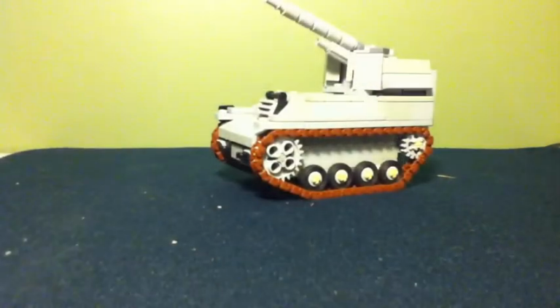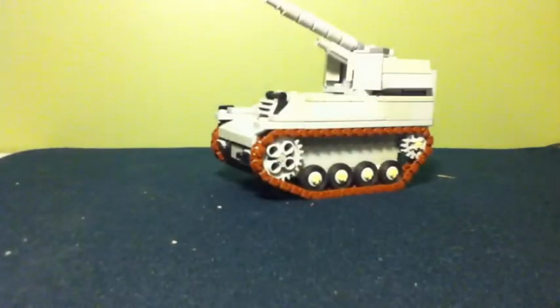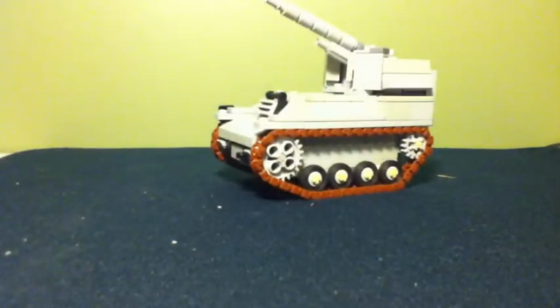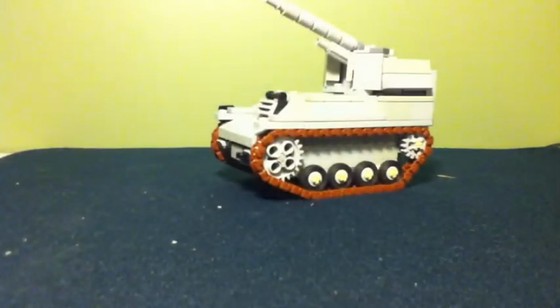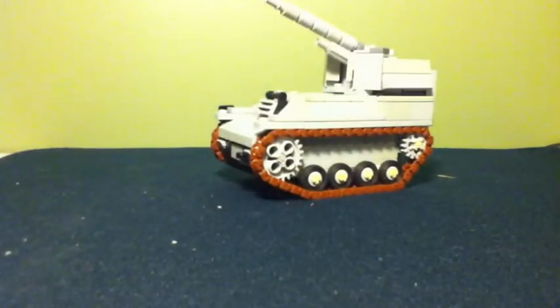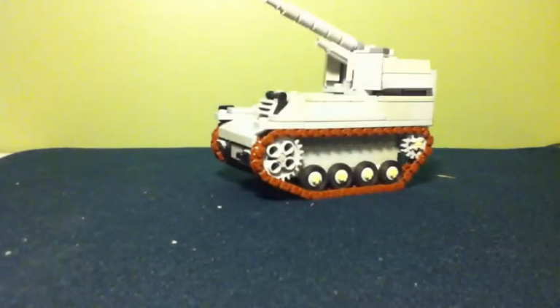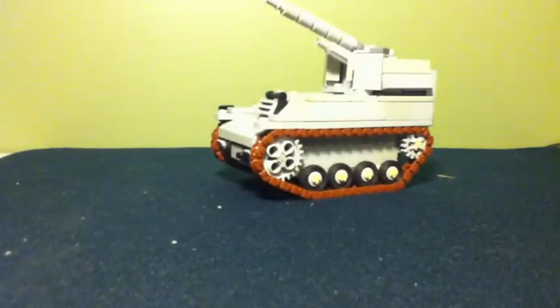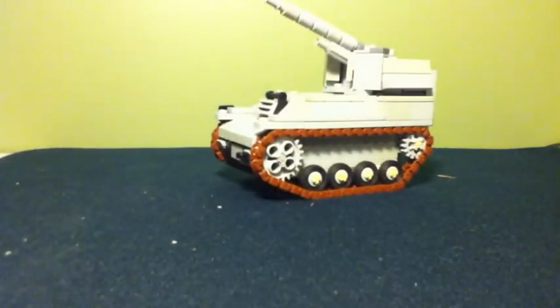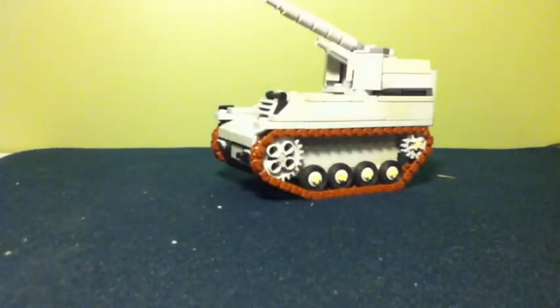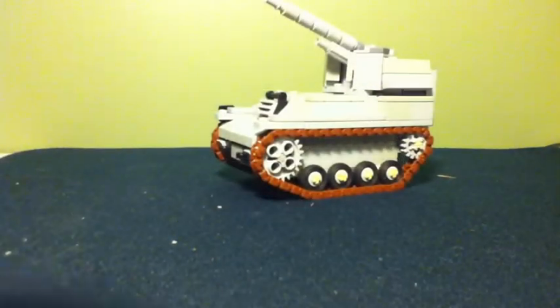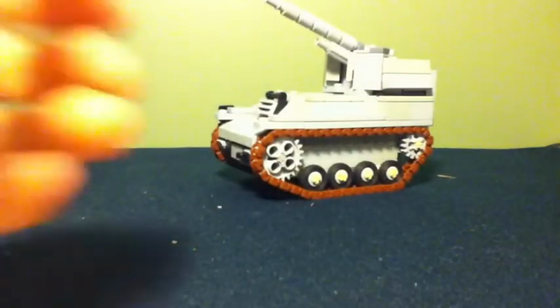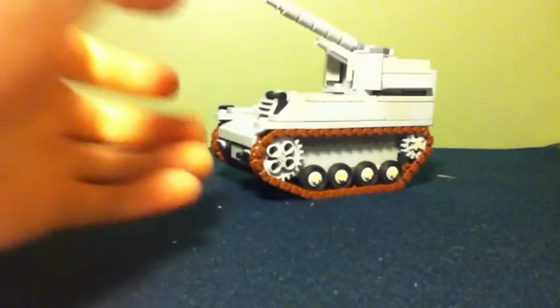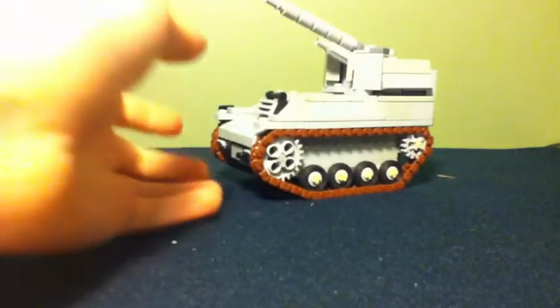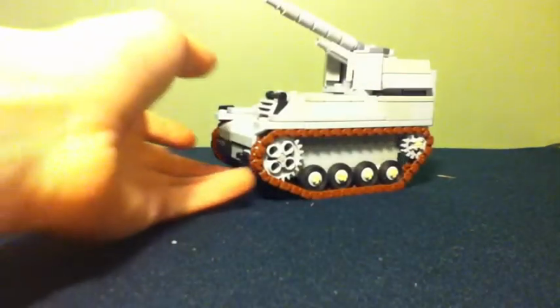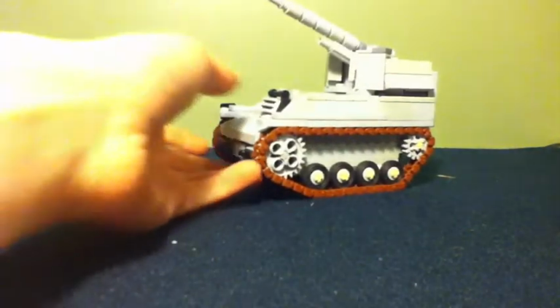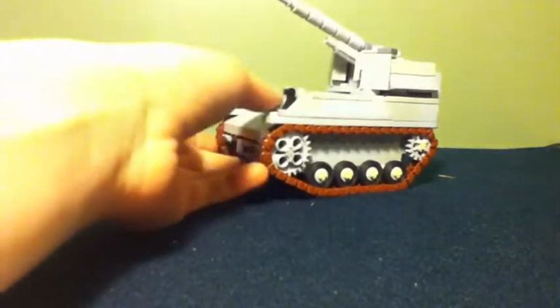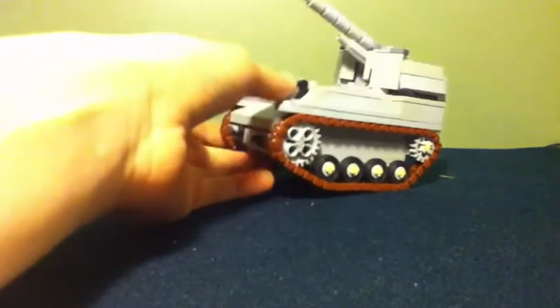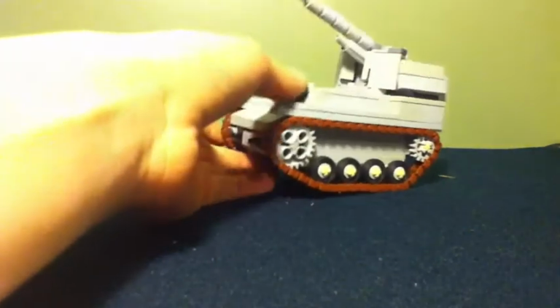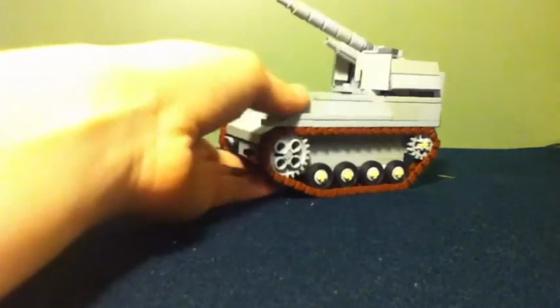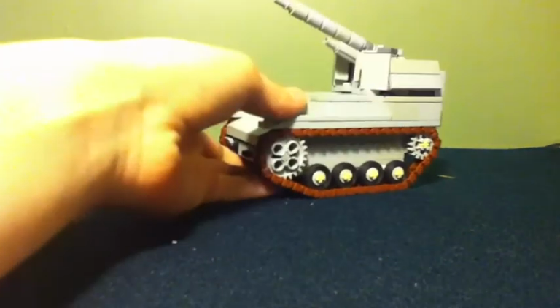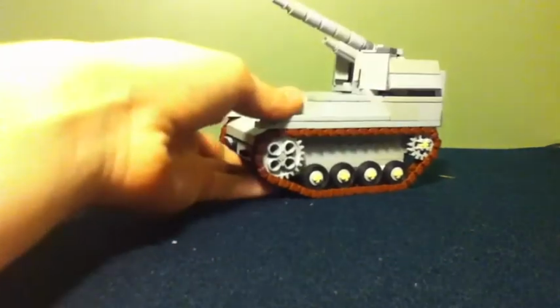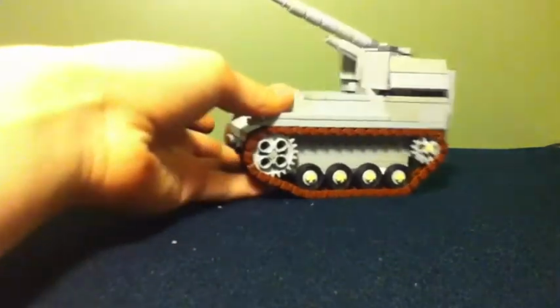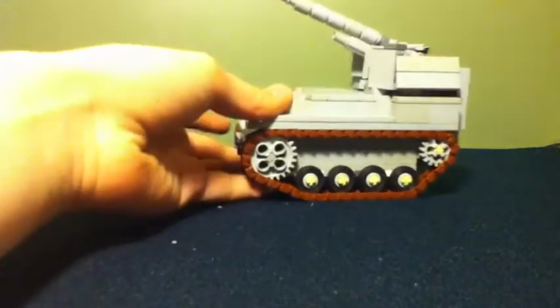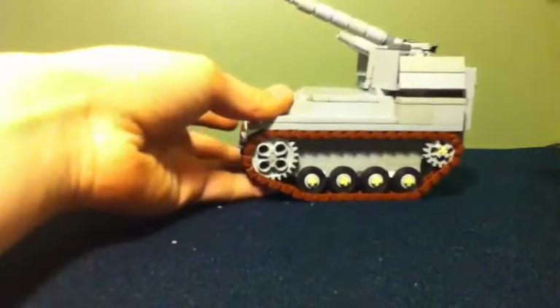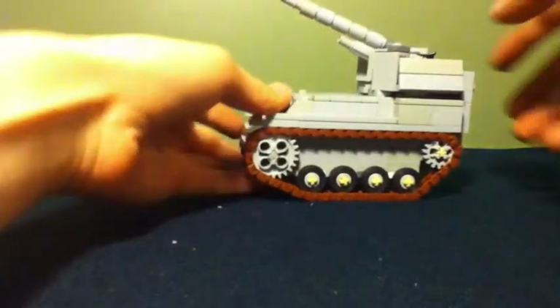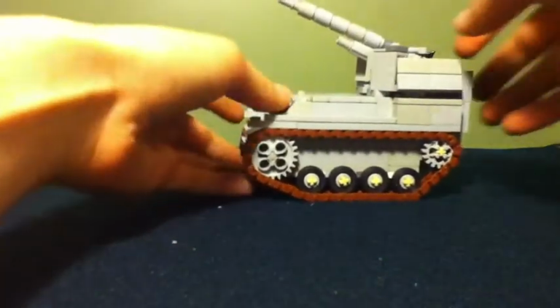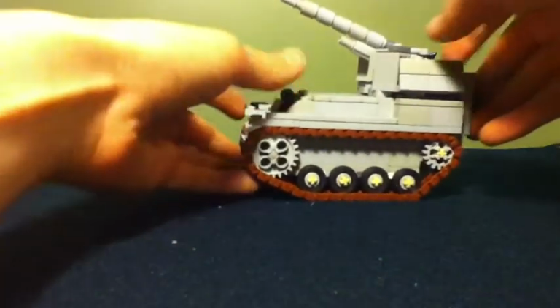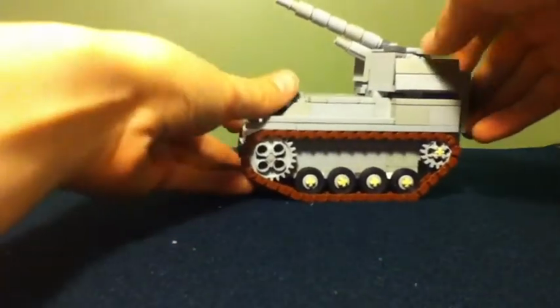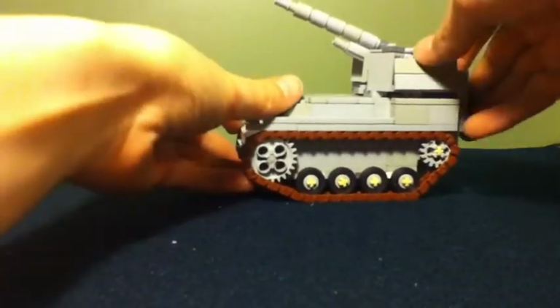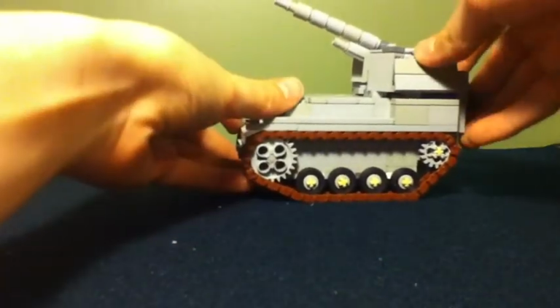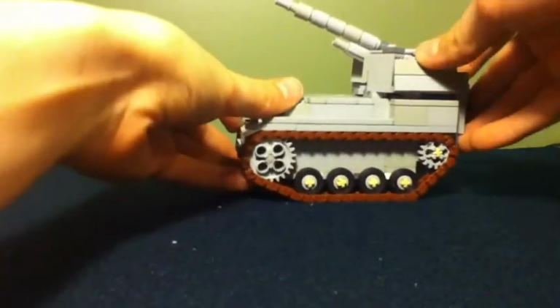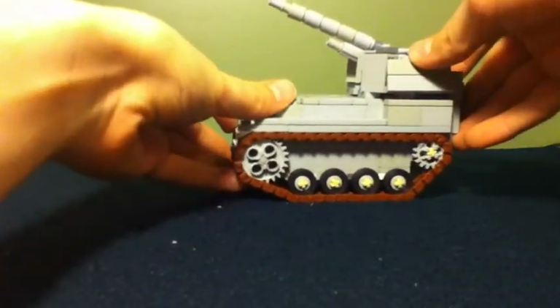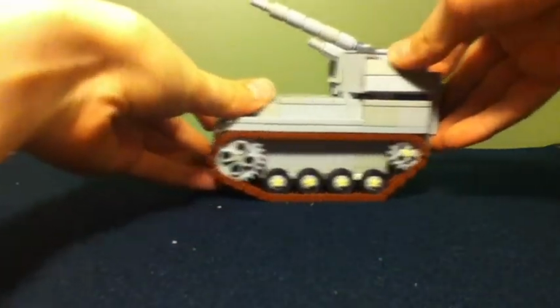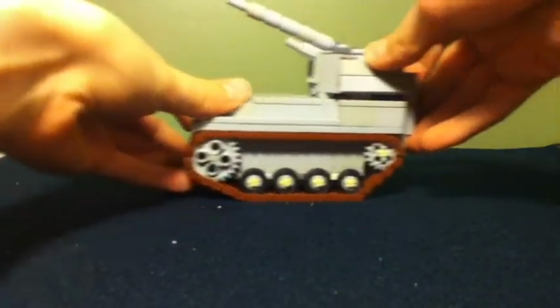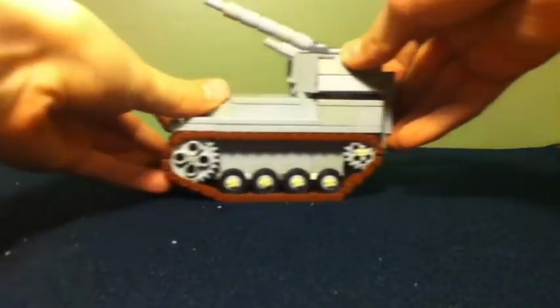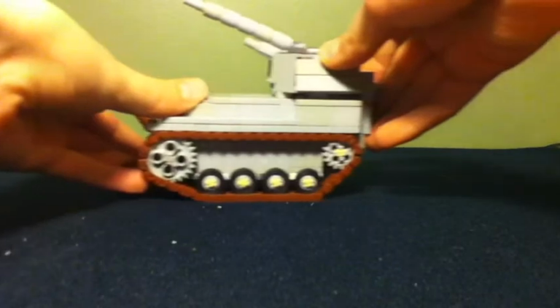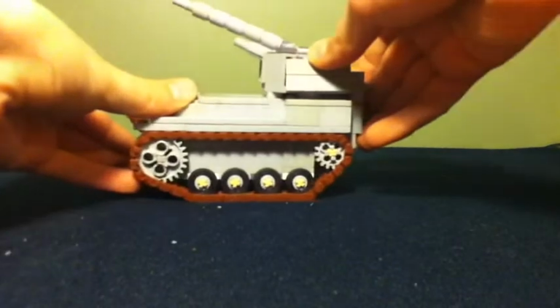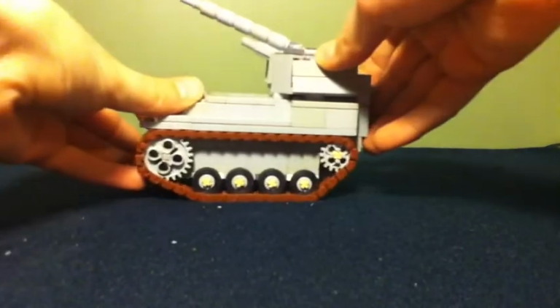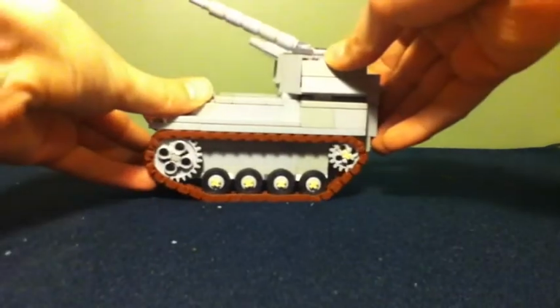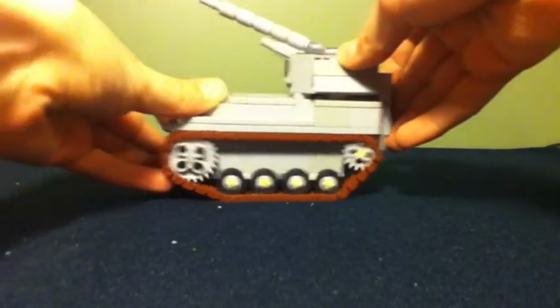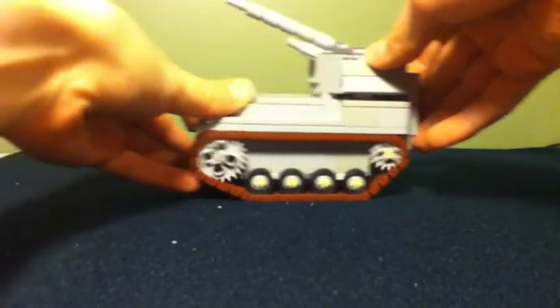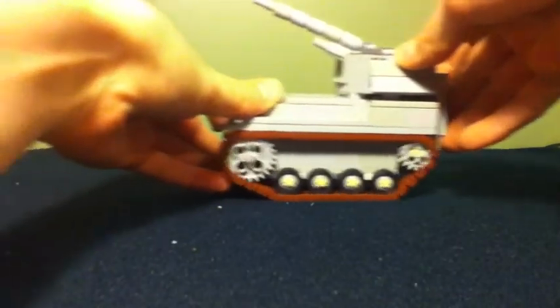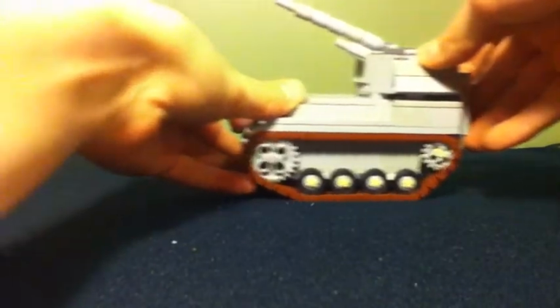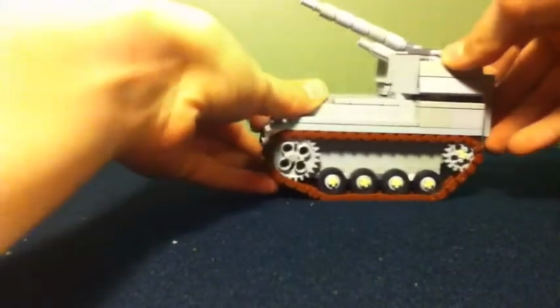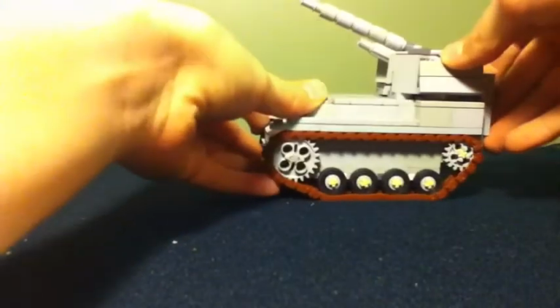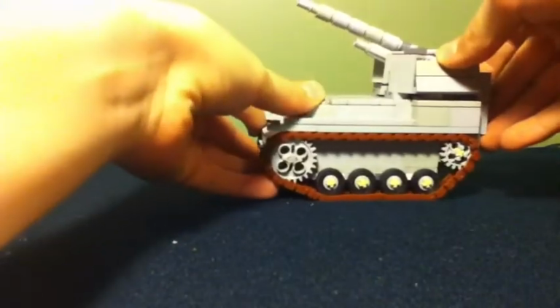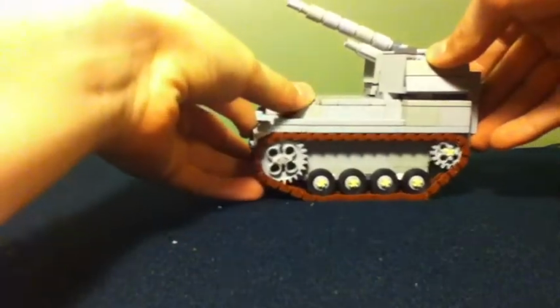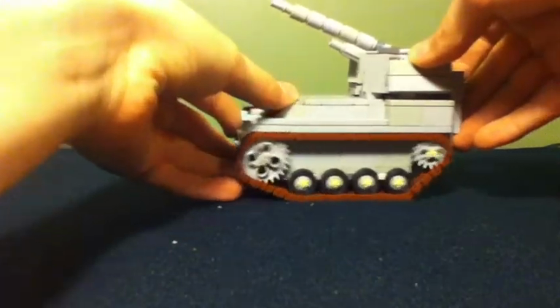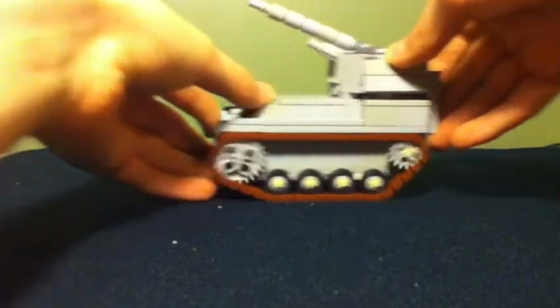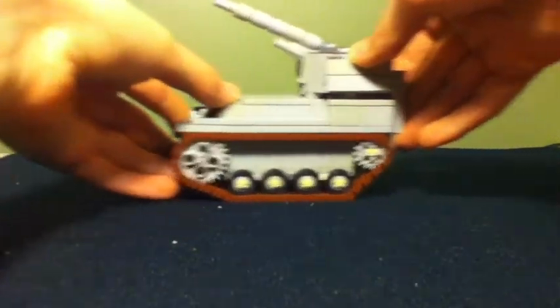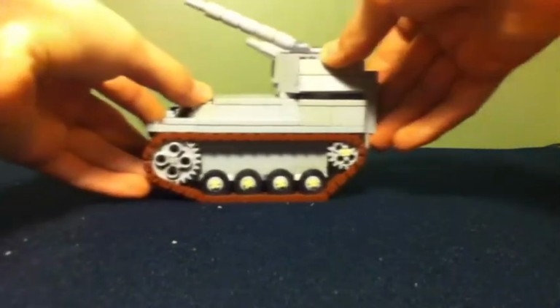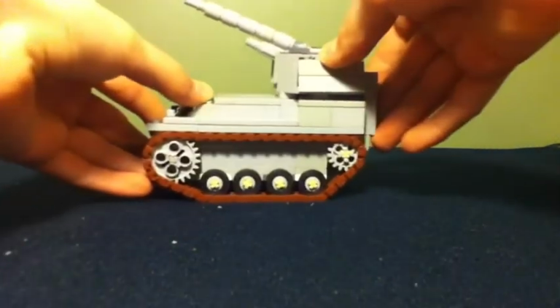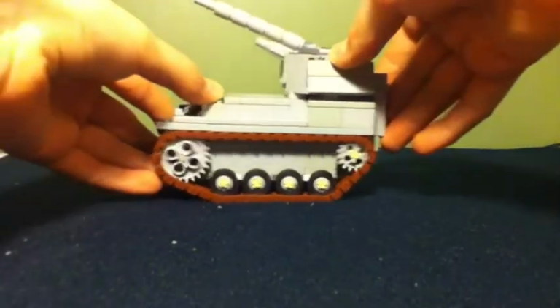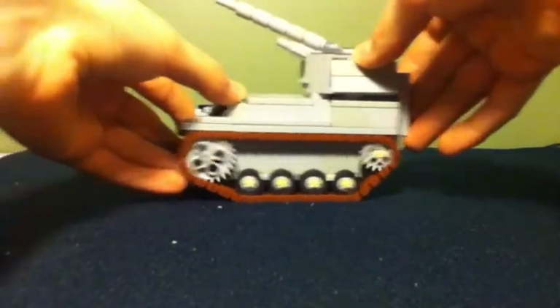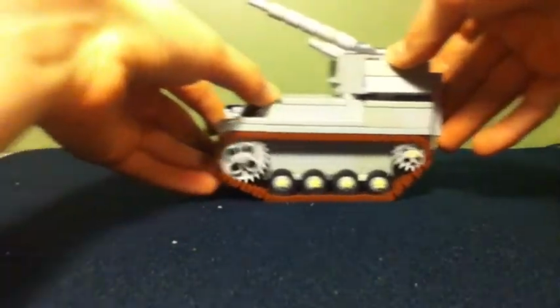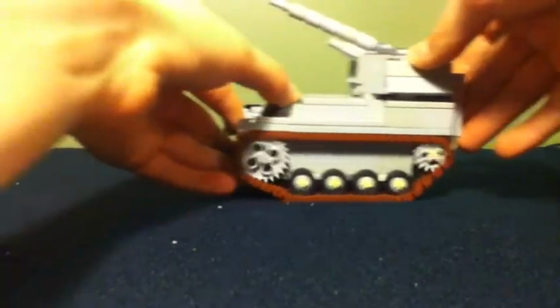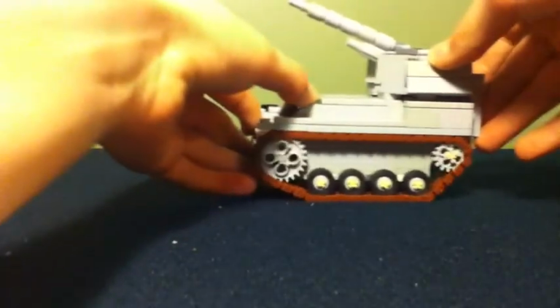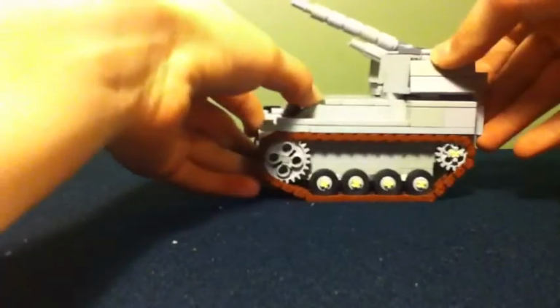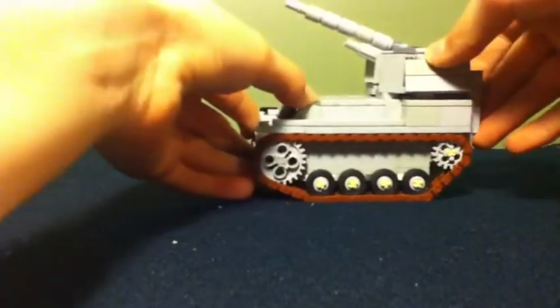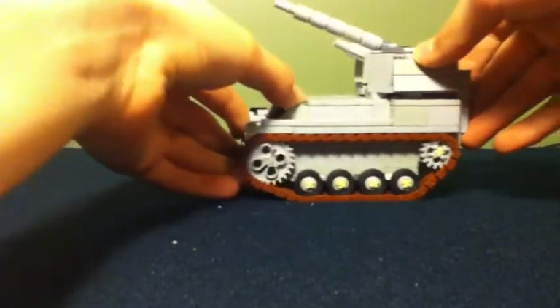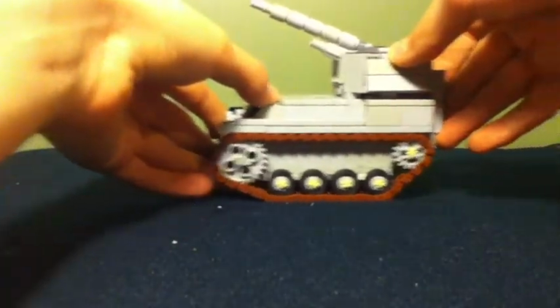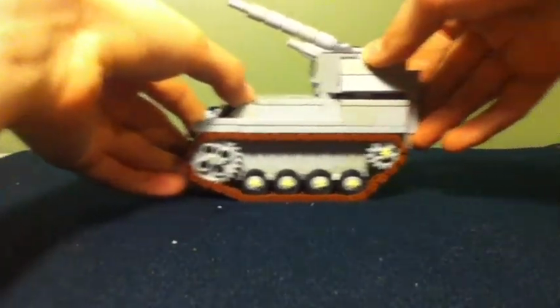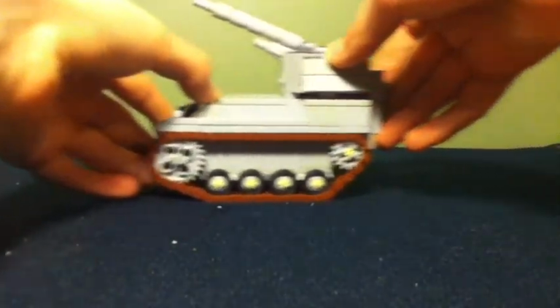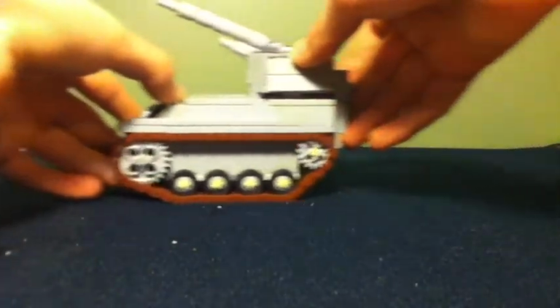So just to show you how bad the tank tracks work - even on carpet it's pretty bad.